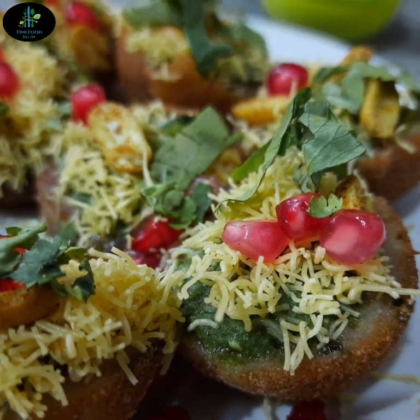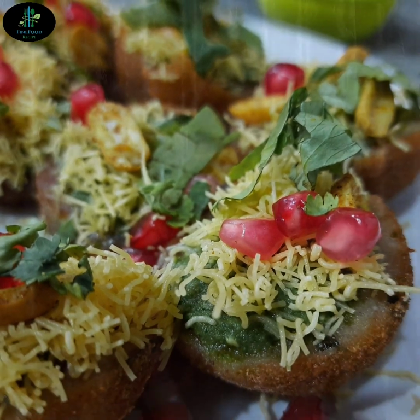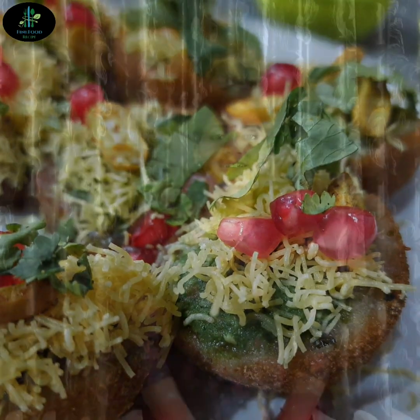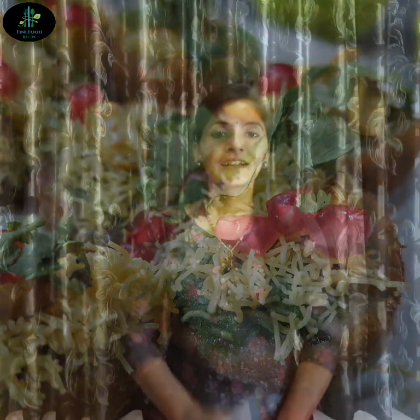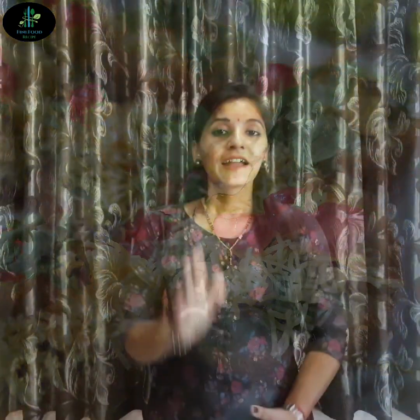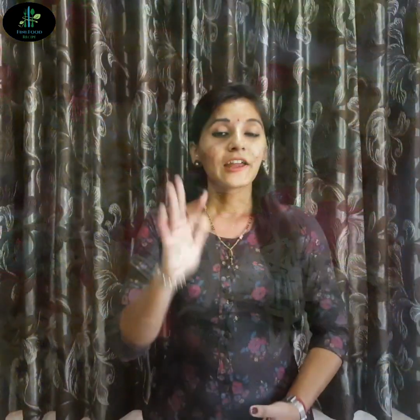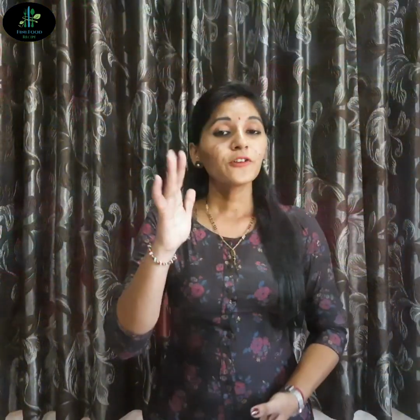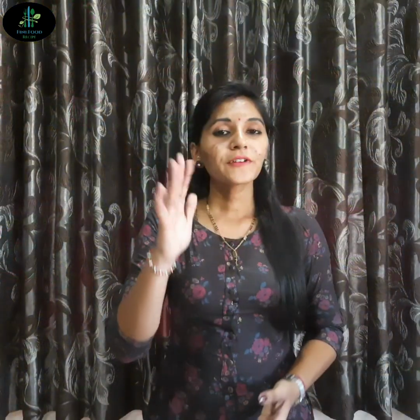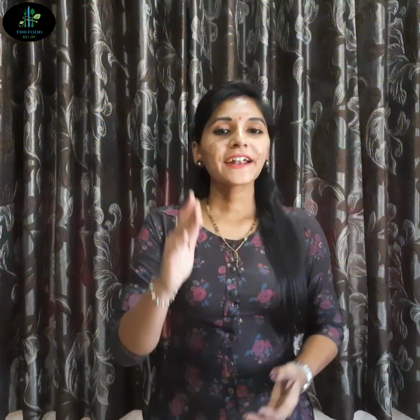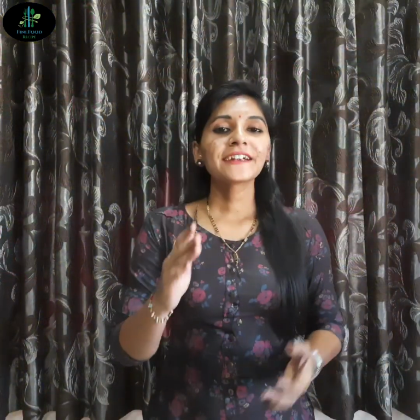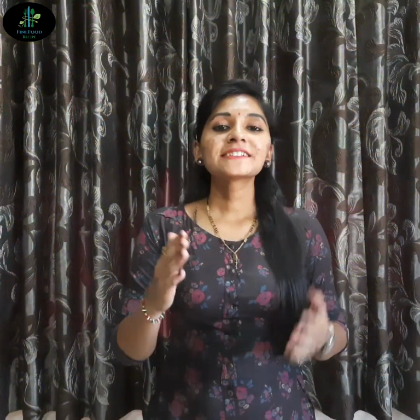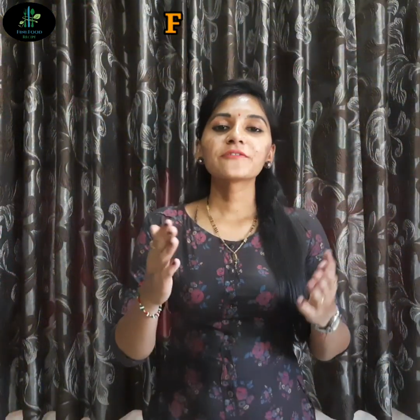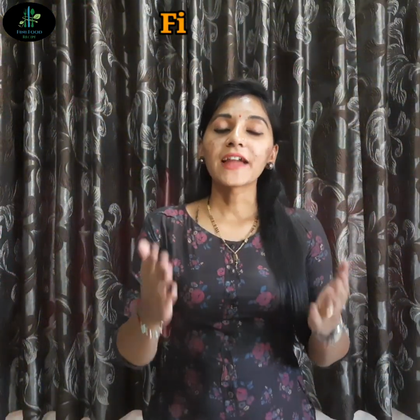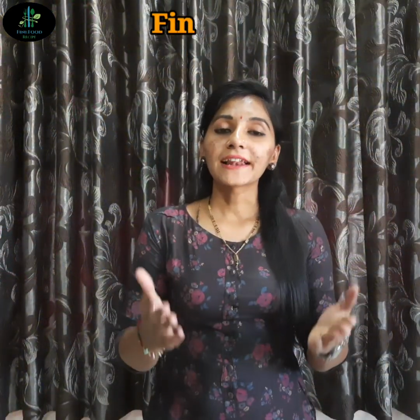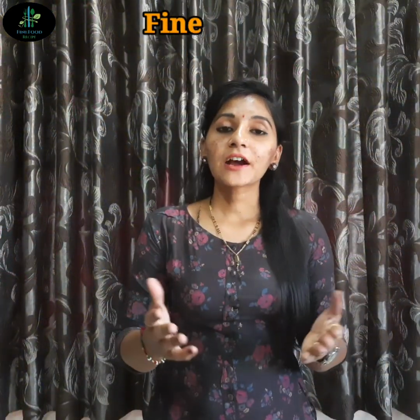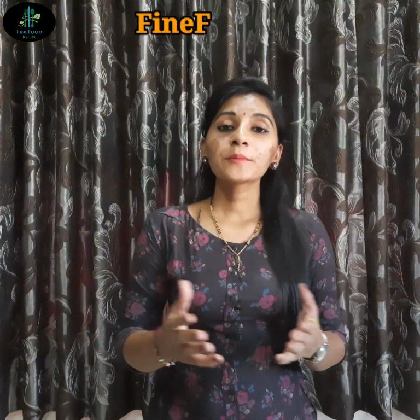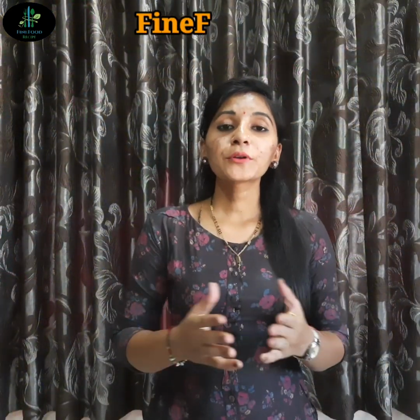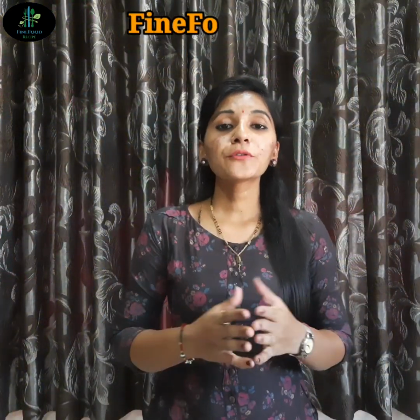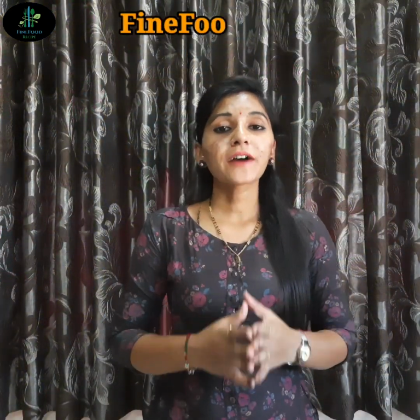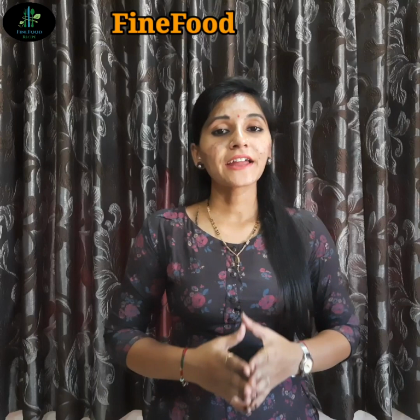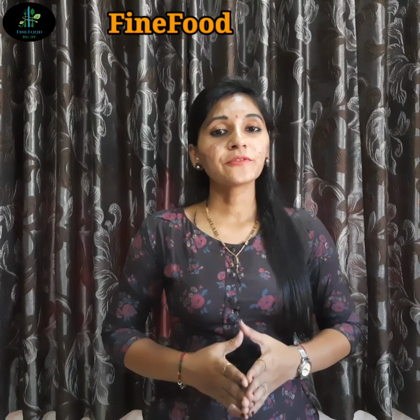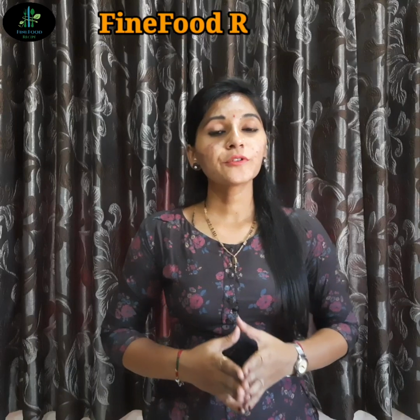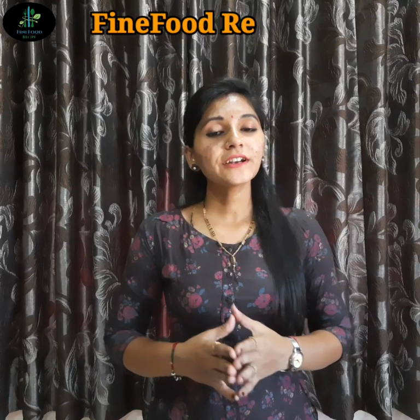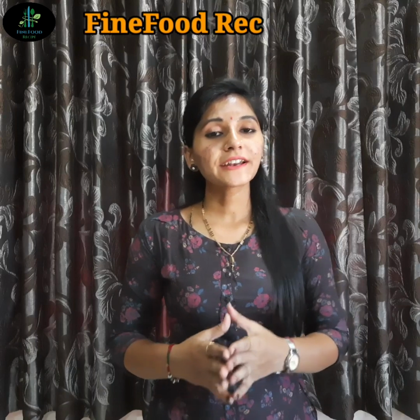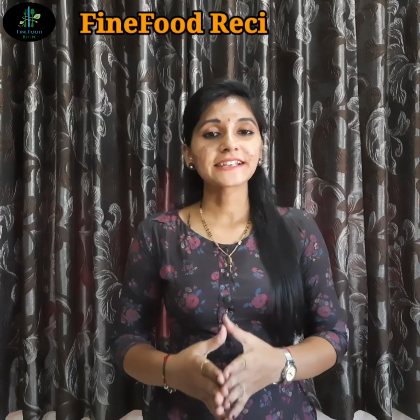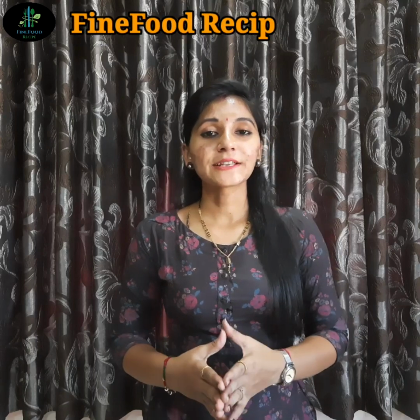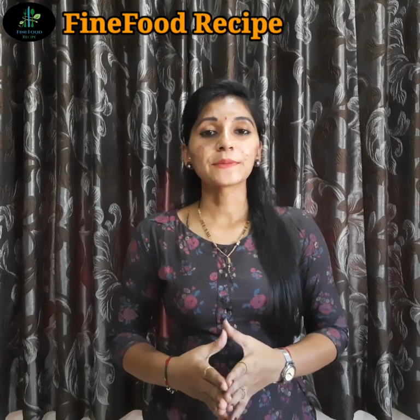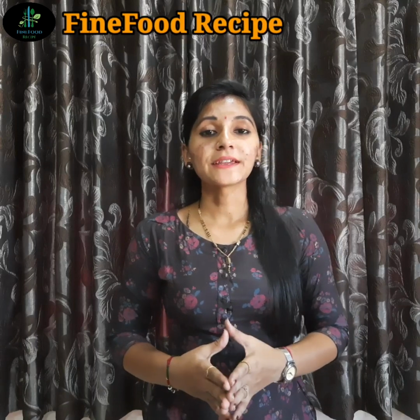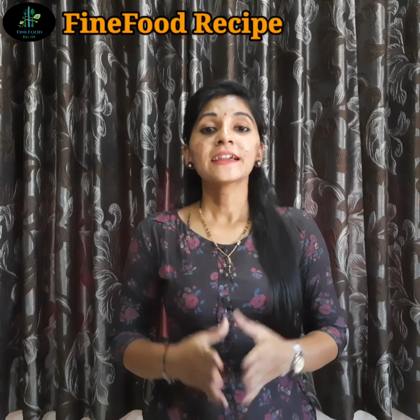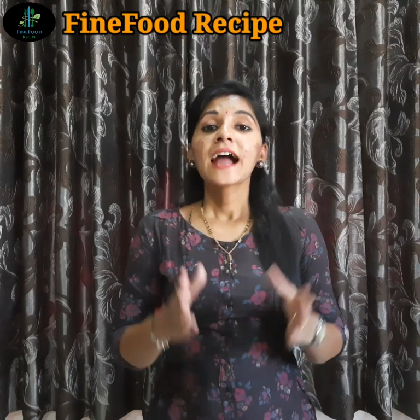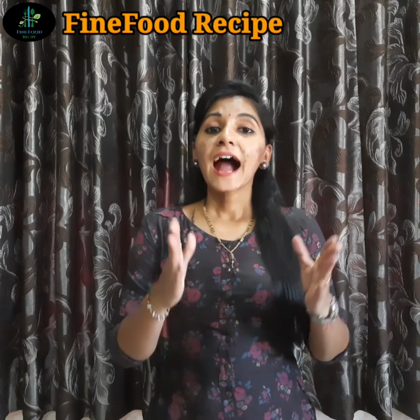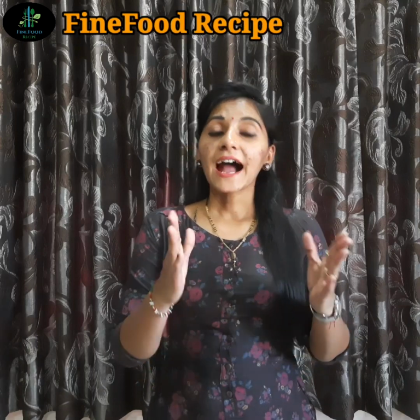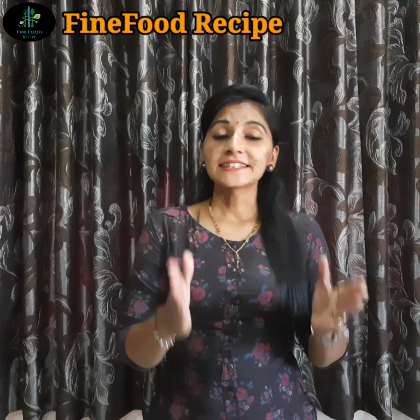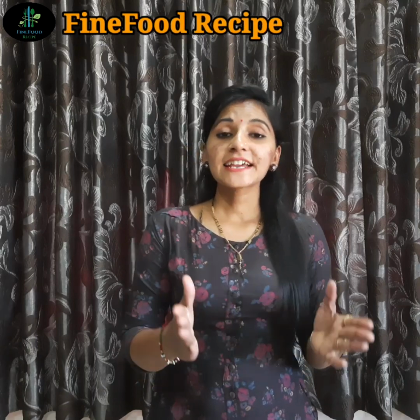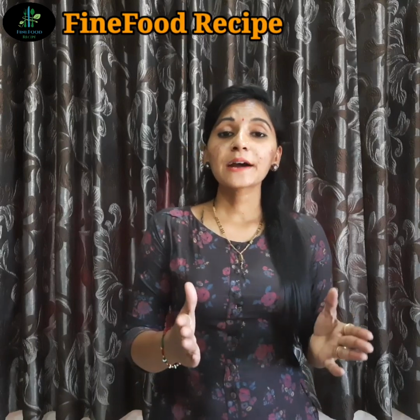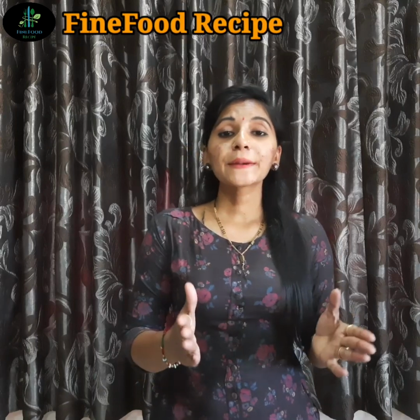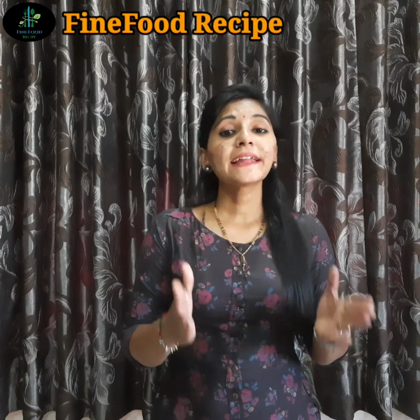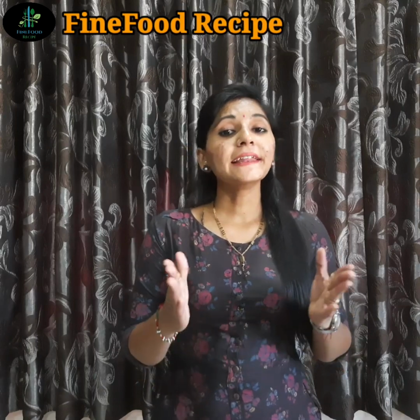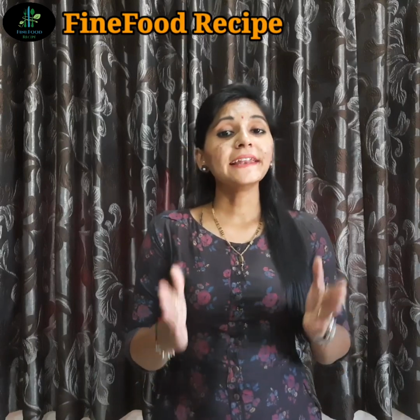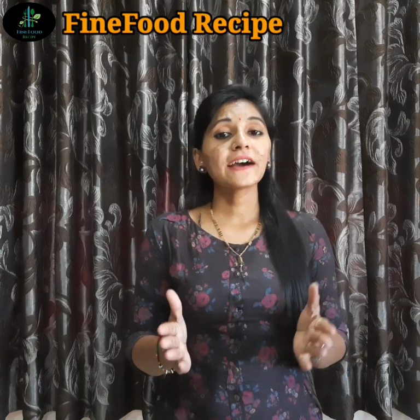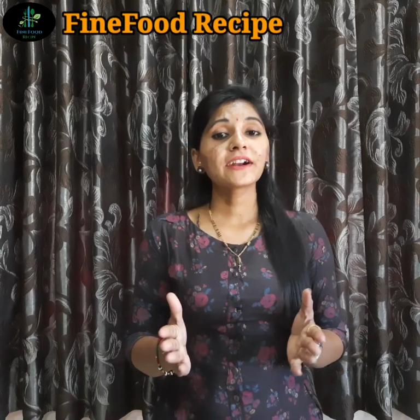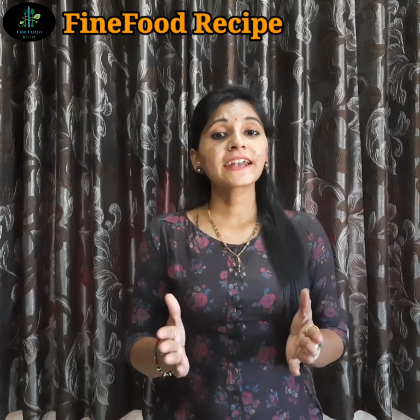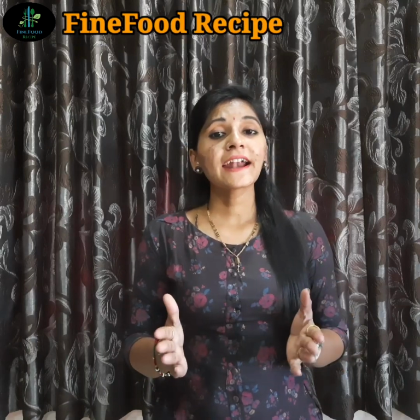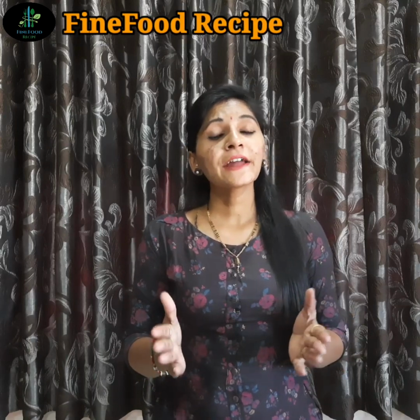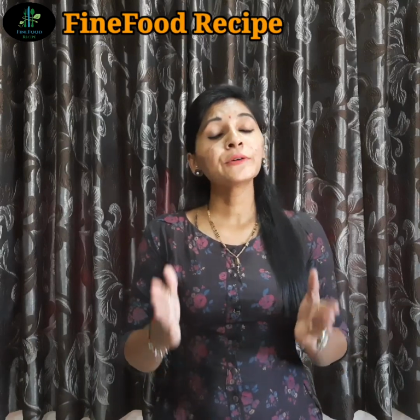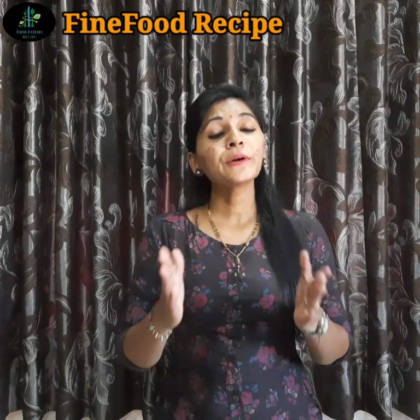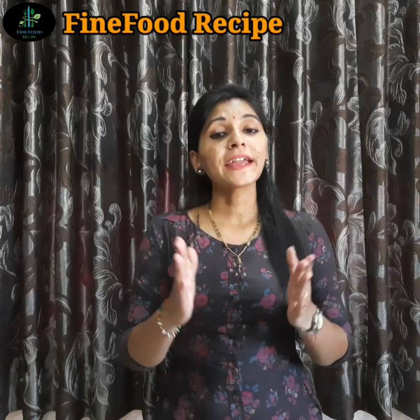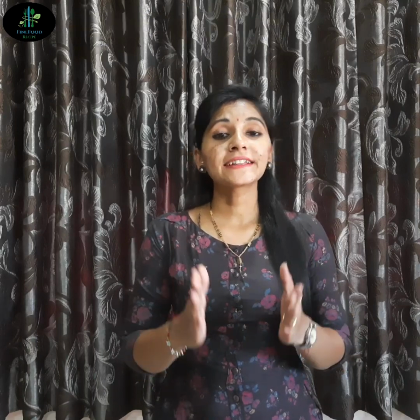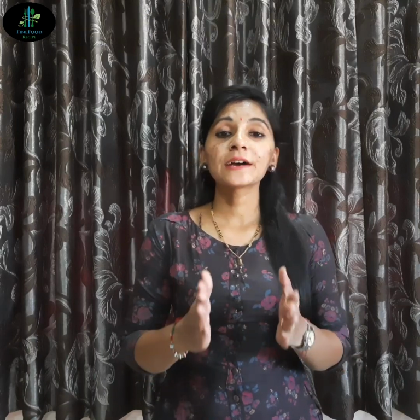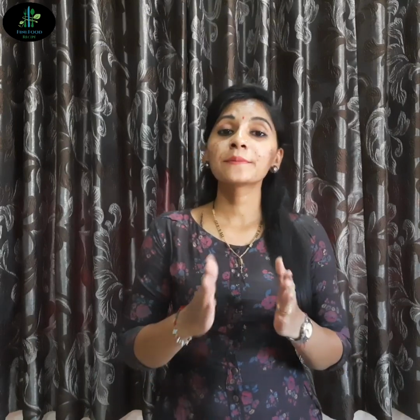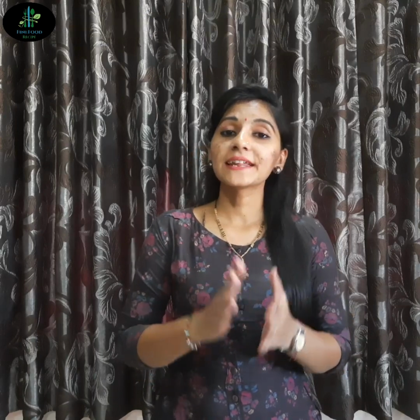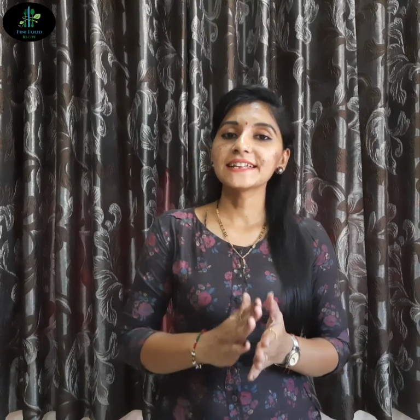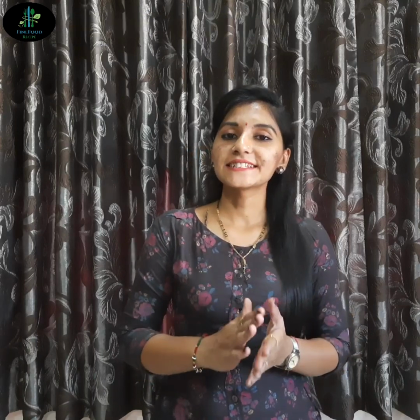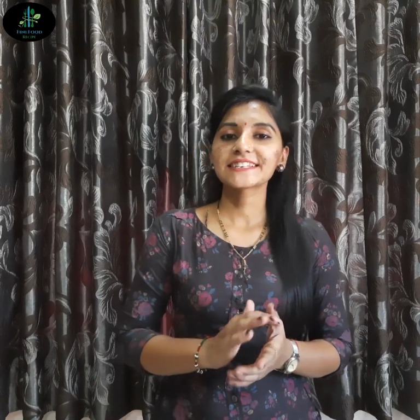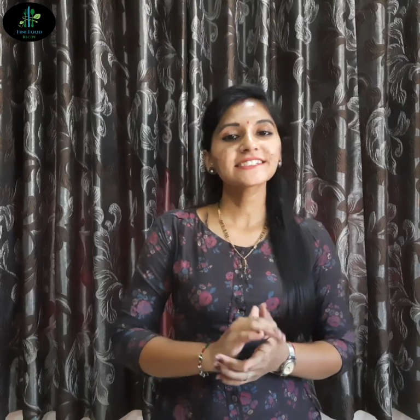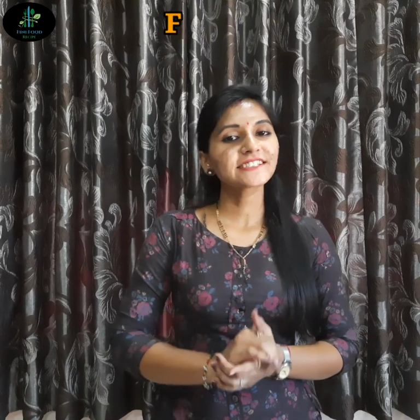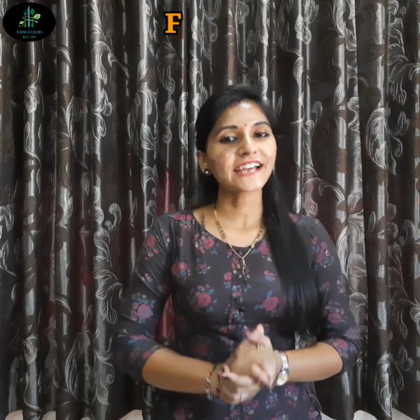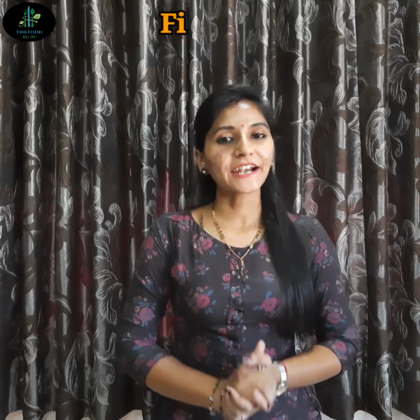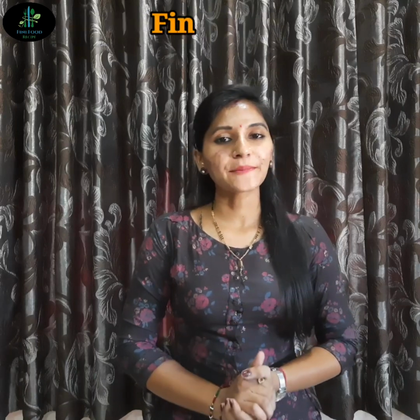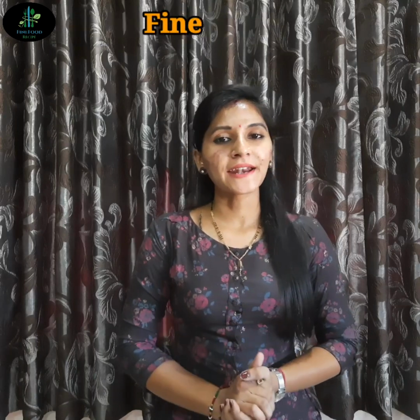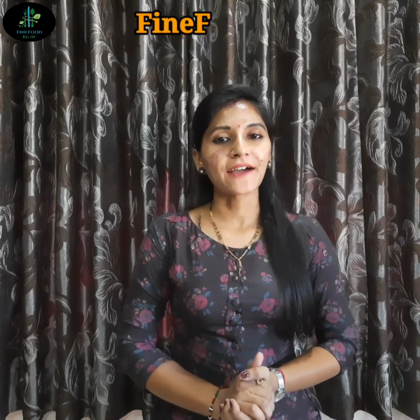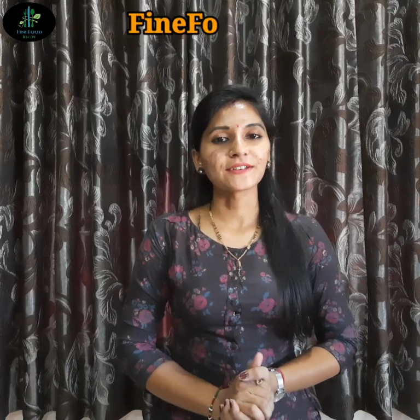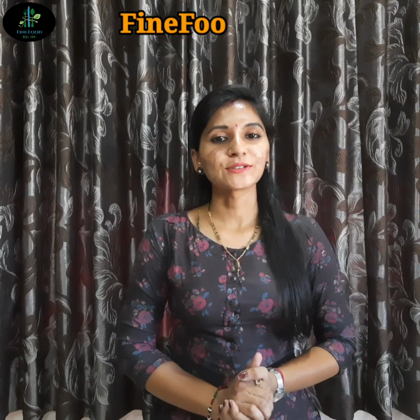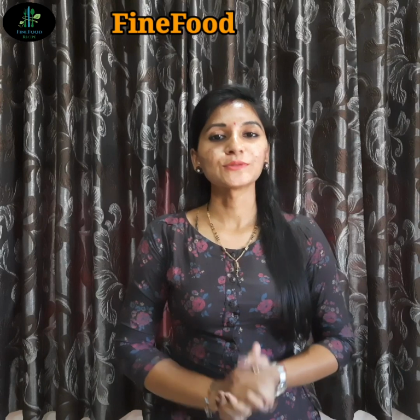Hello friends, welcome to Fine Food Recipe. આજે આપણે લીલા વટાણાનું એકદમ ડીલીશ્યસ ચાટ બનાવીશું. (Today we will make a delicious green peas chat.)